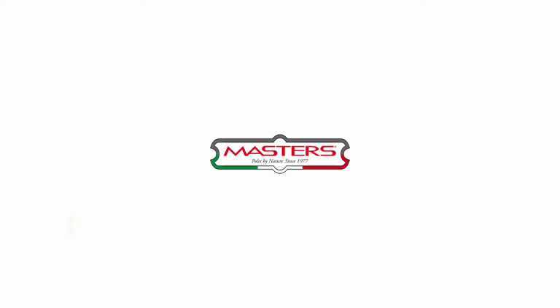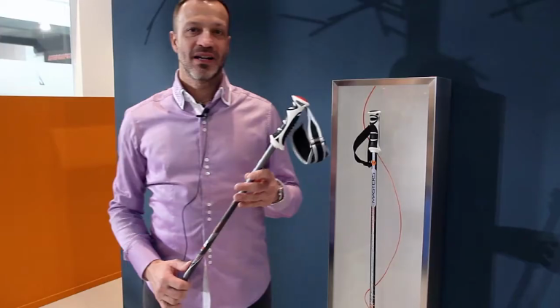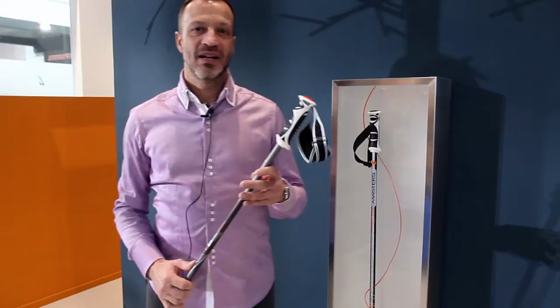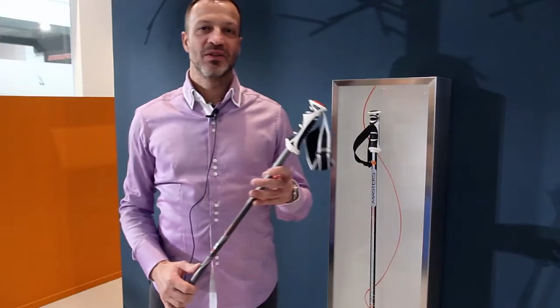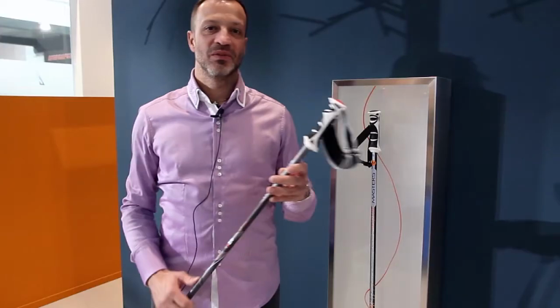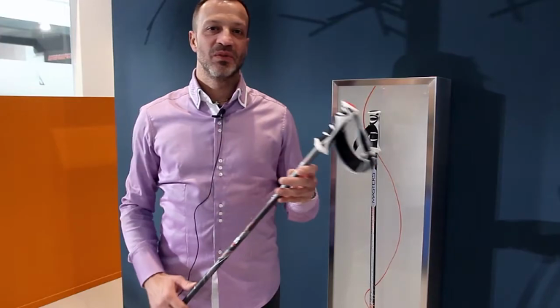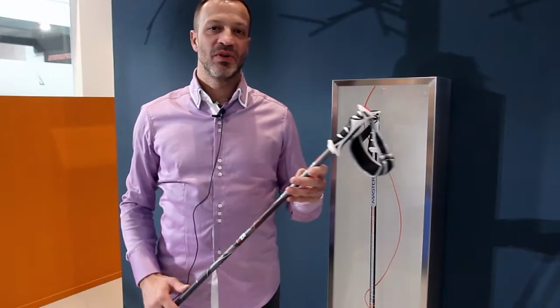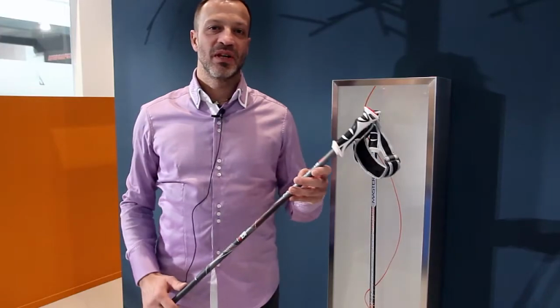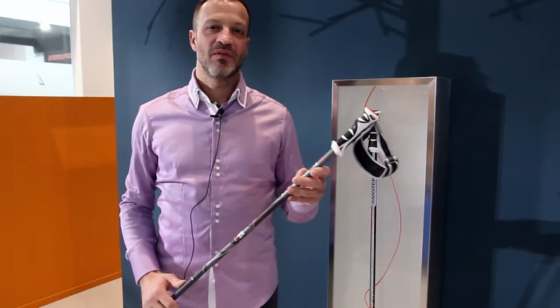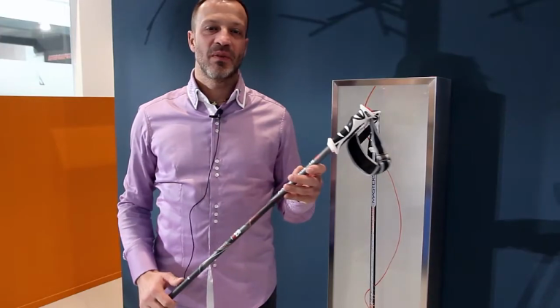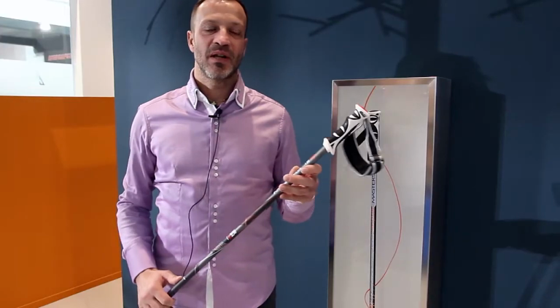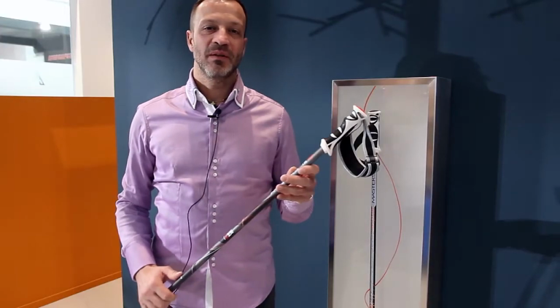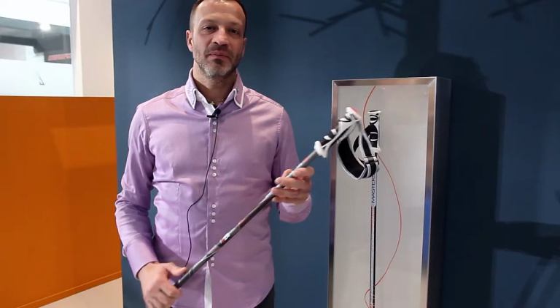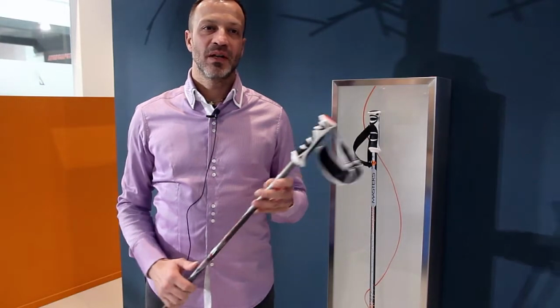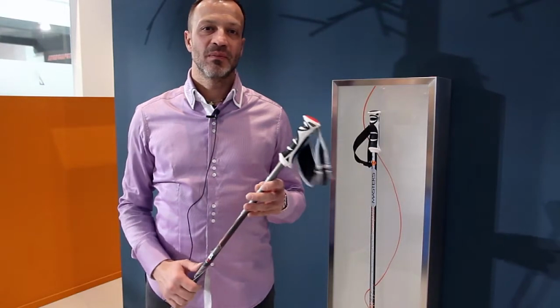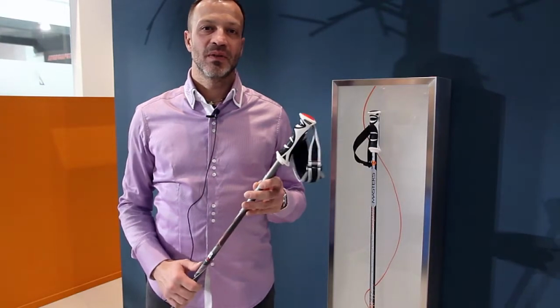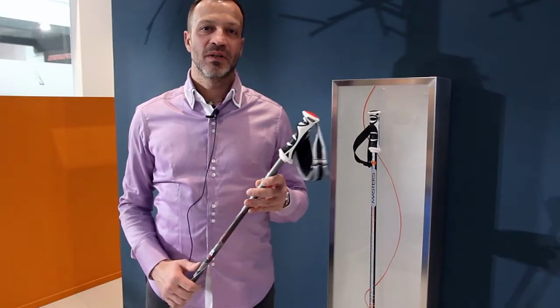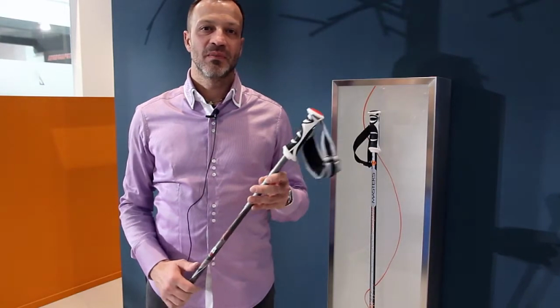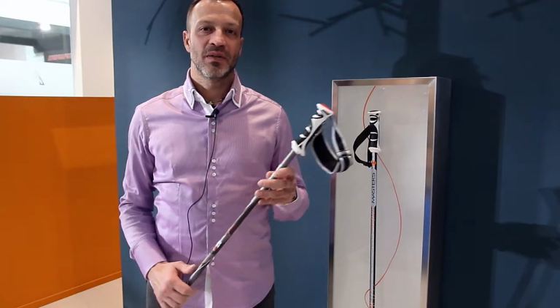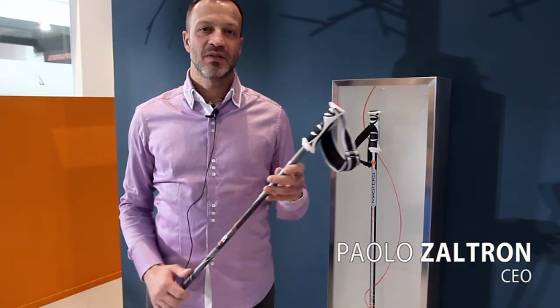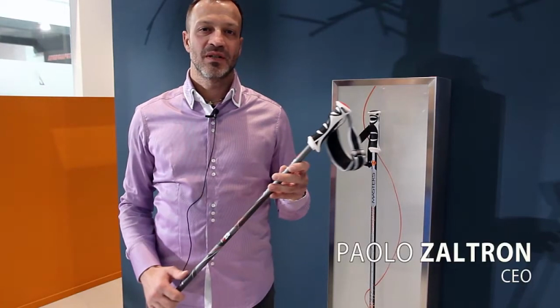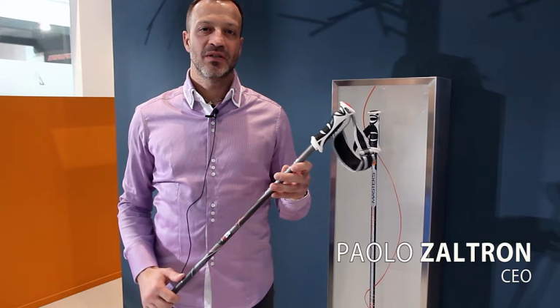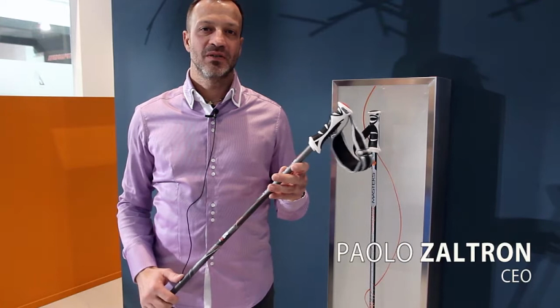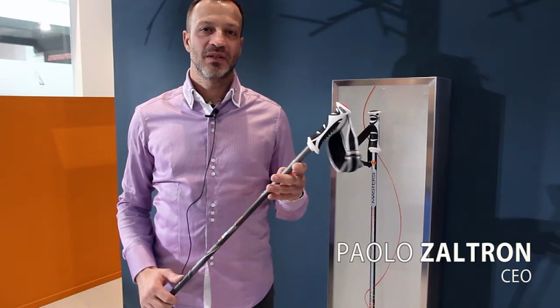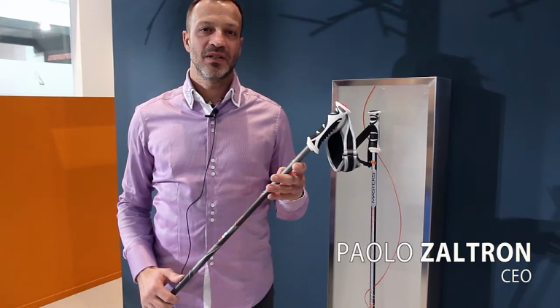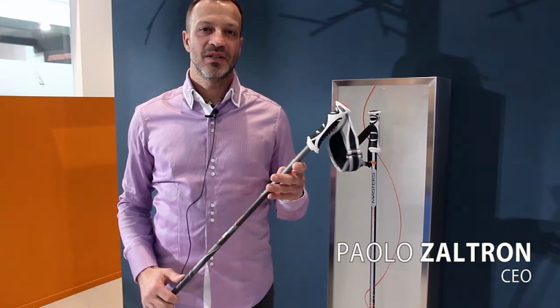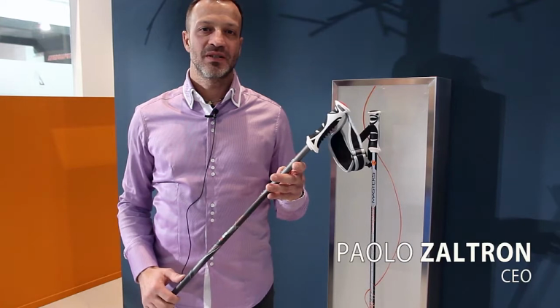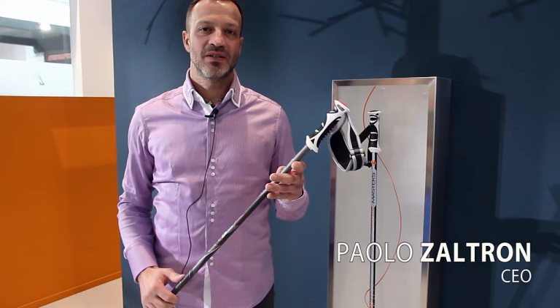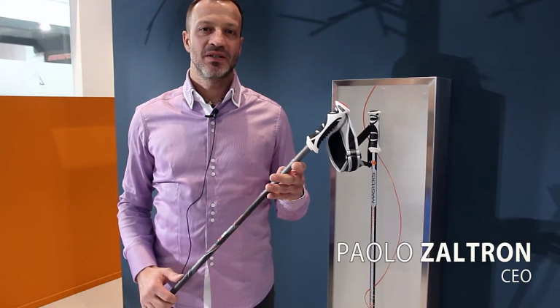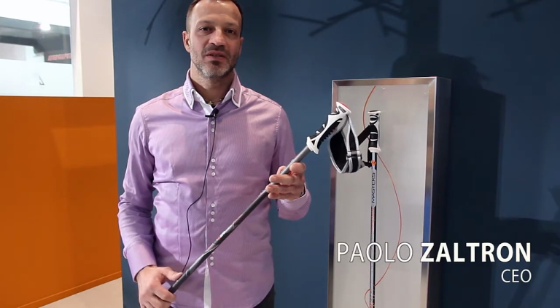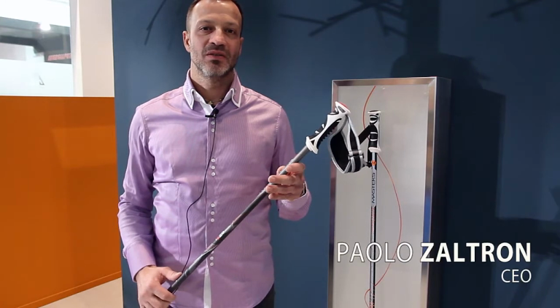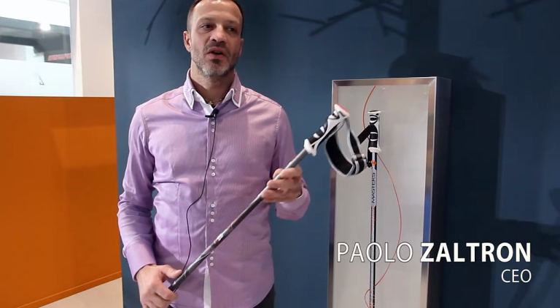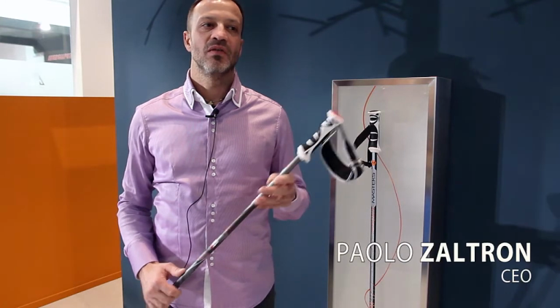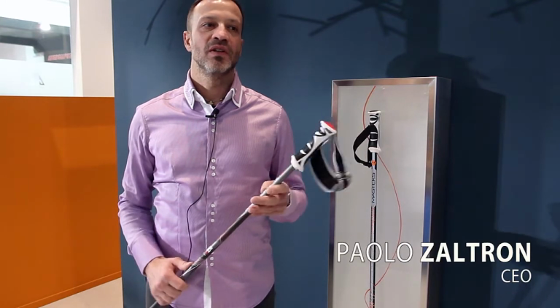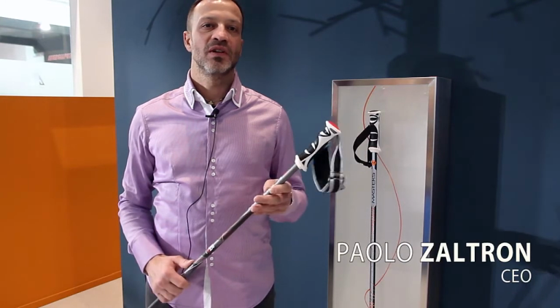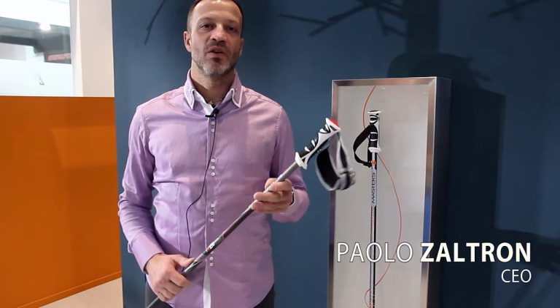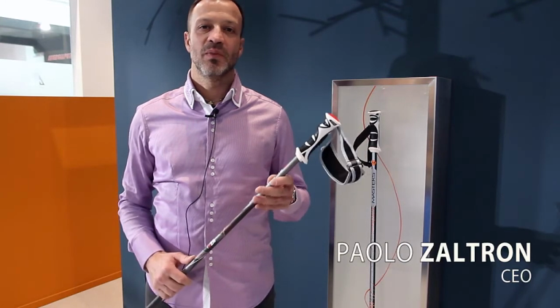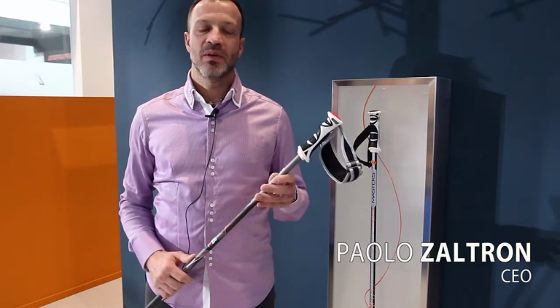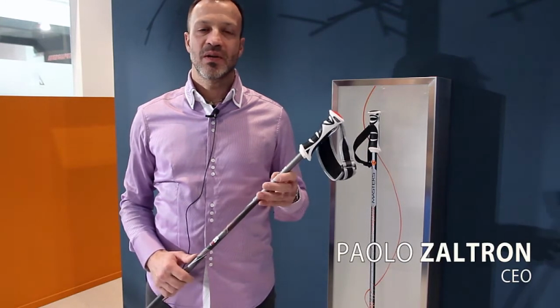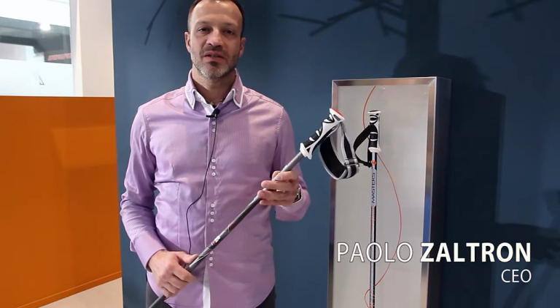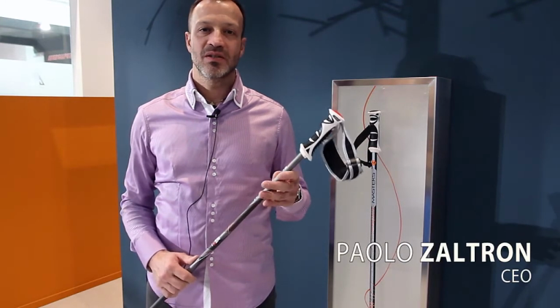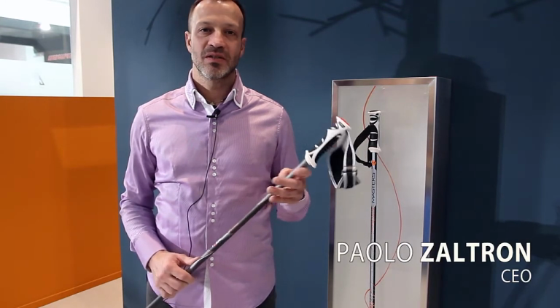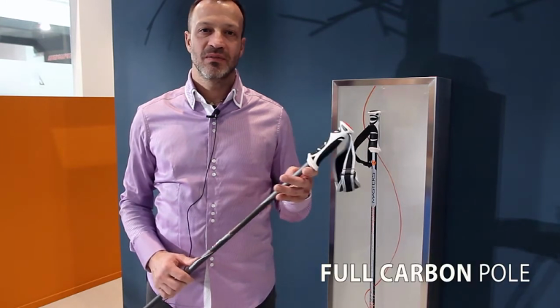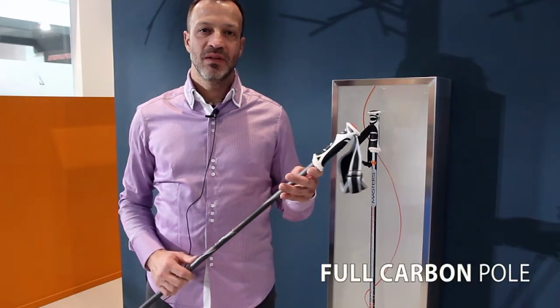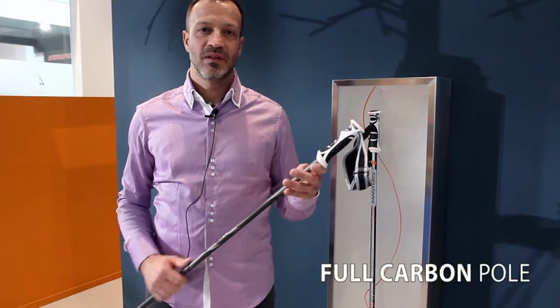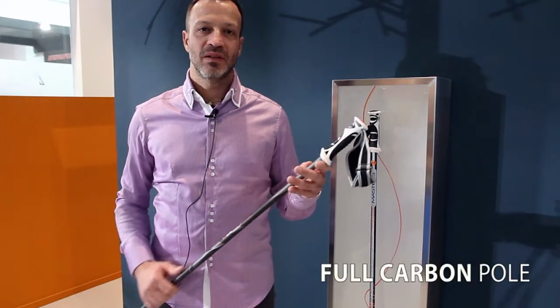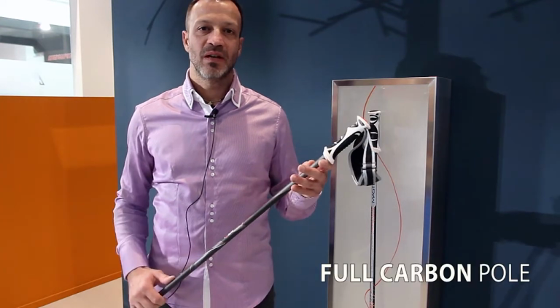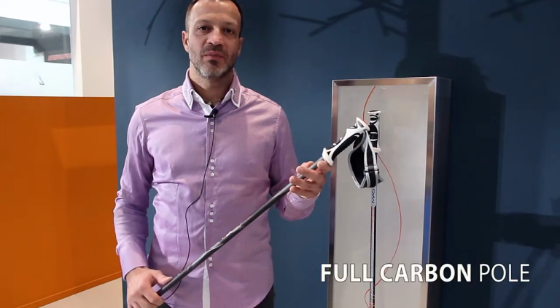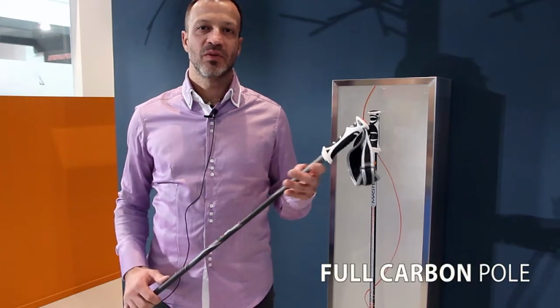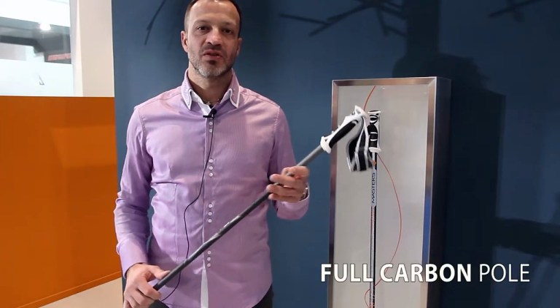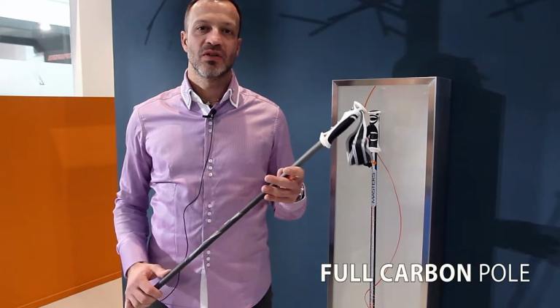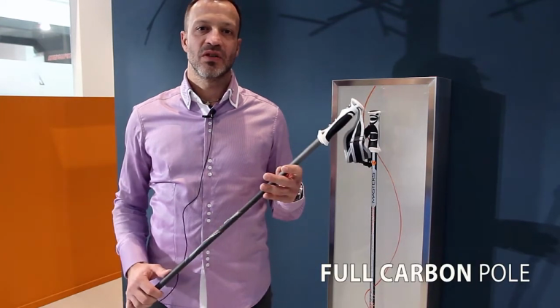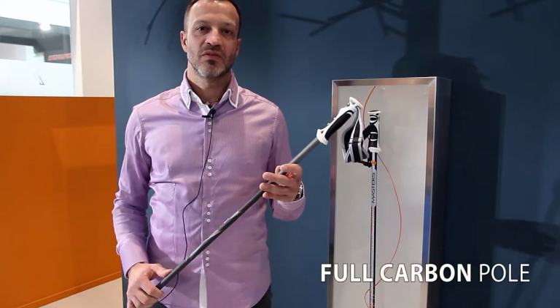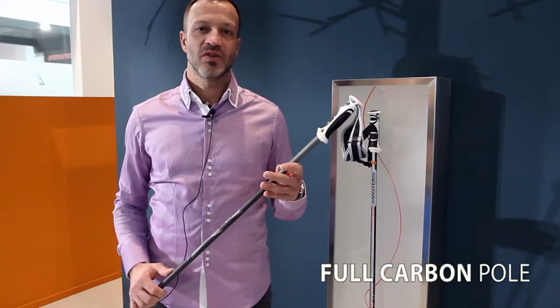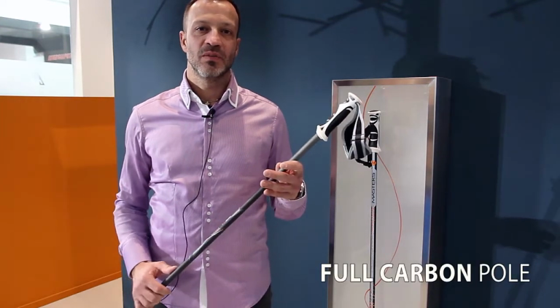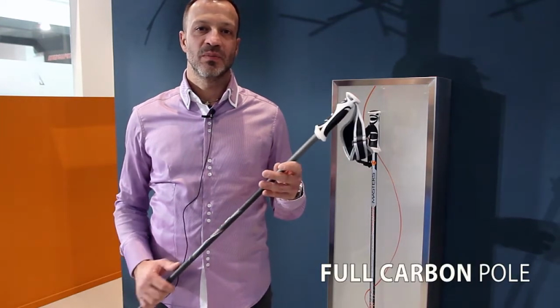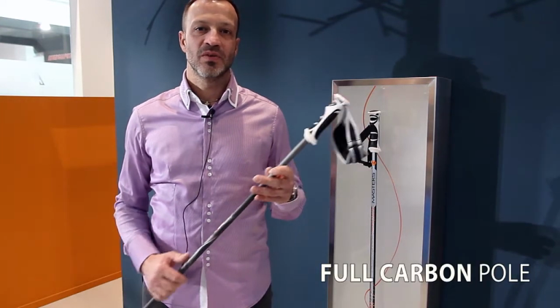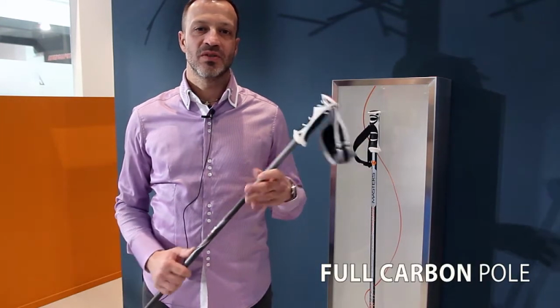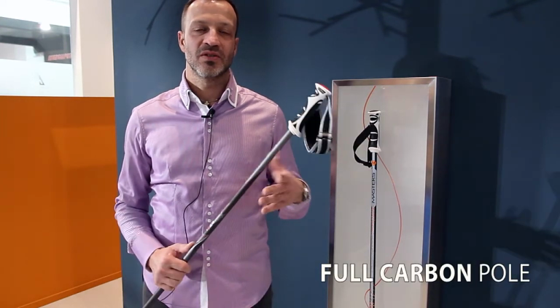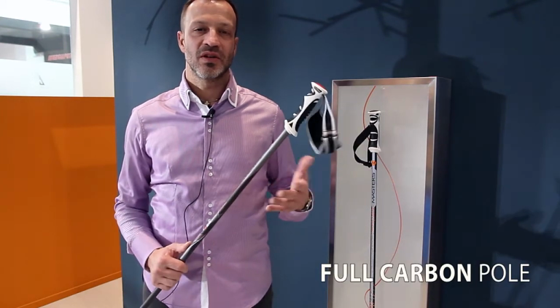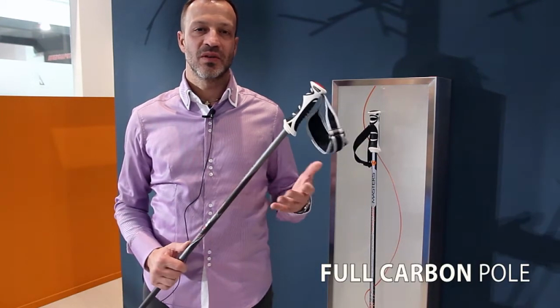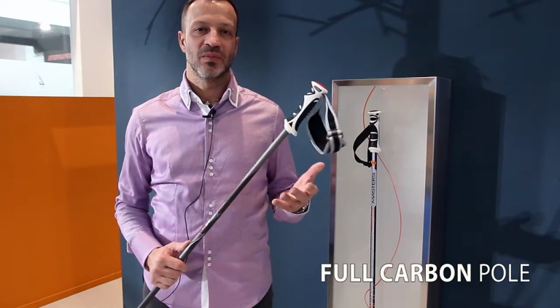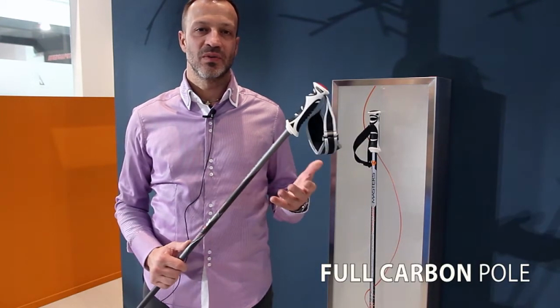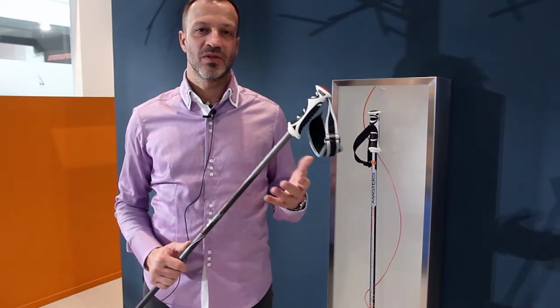Hello, good morning everybody. I'm Paolo Zartron, the CEO of the company Masters, the Italian producer of ski poles and trekking poles.